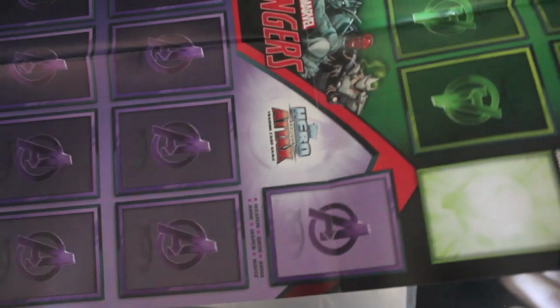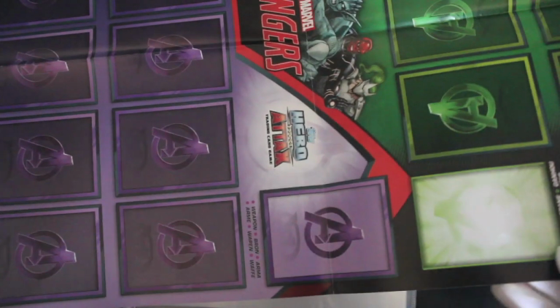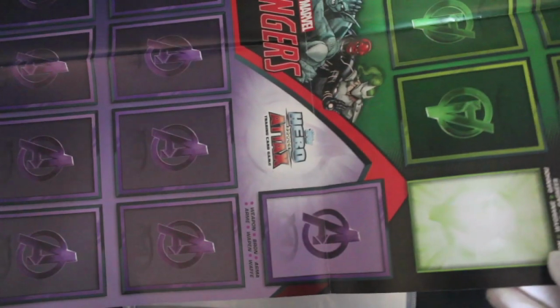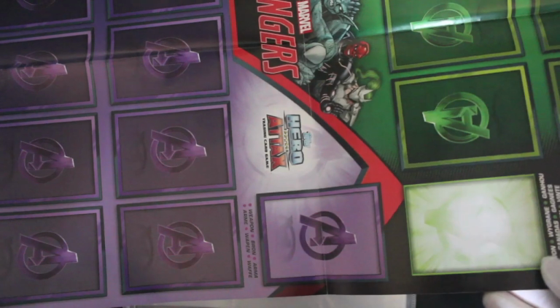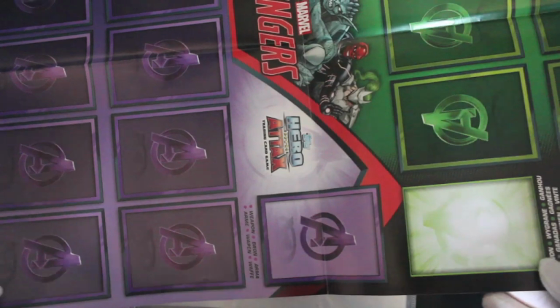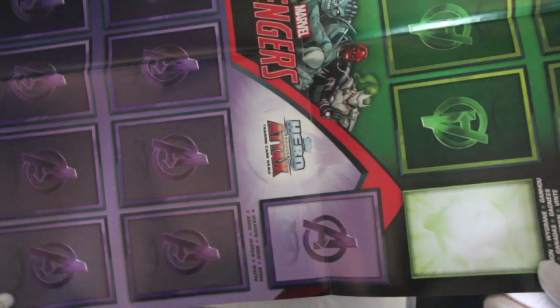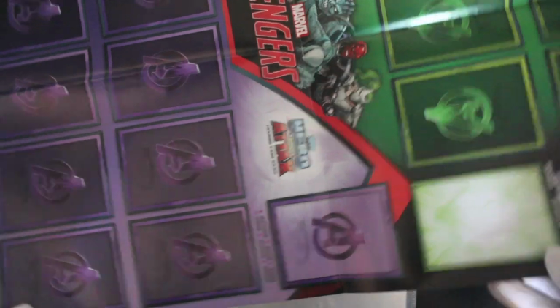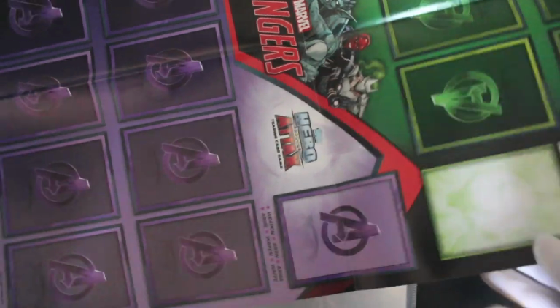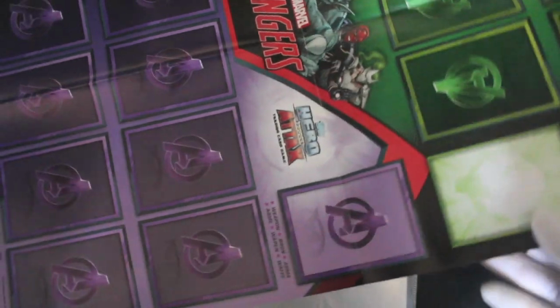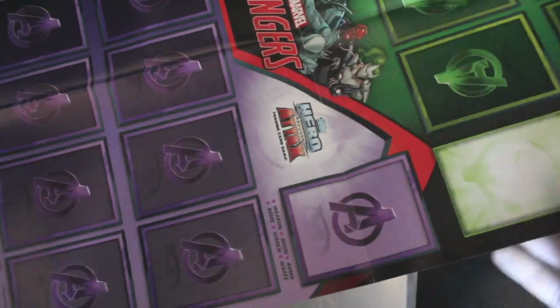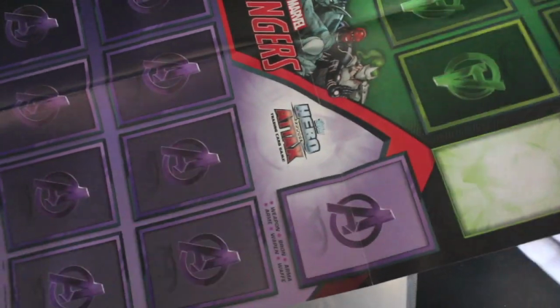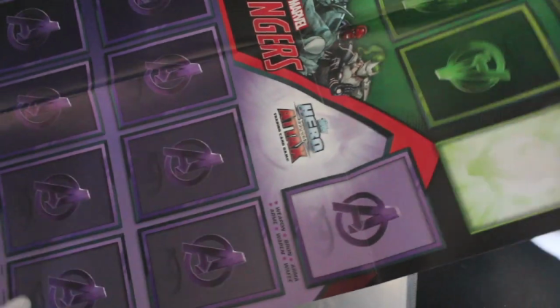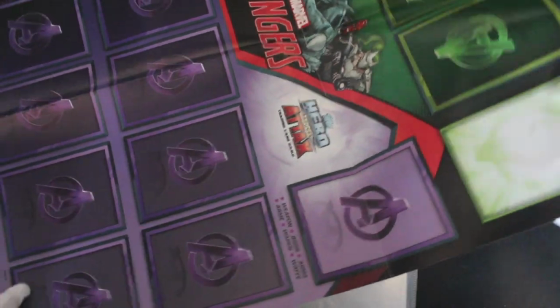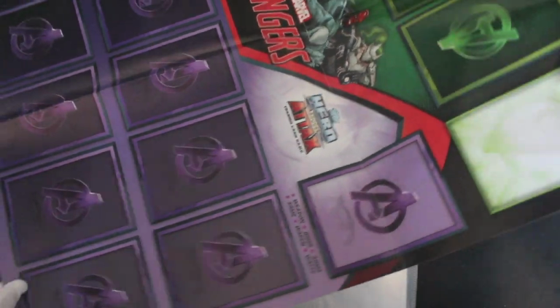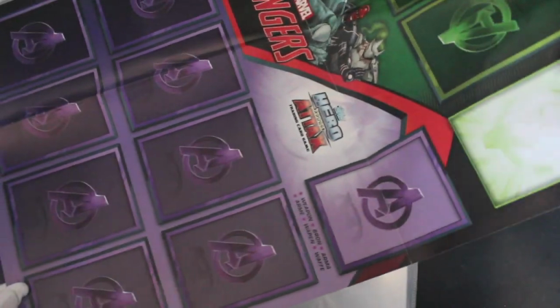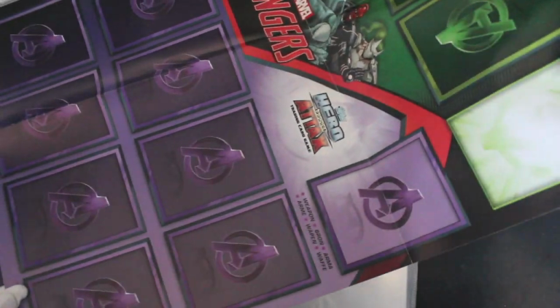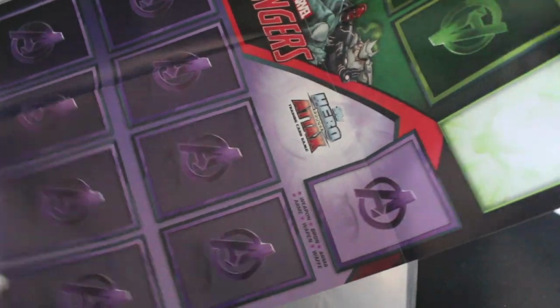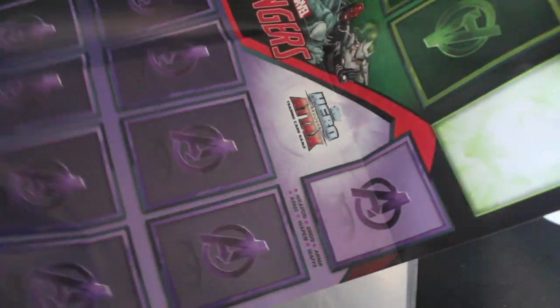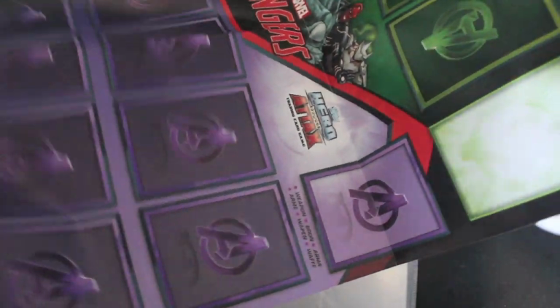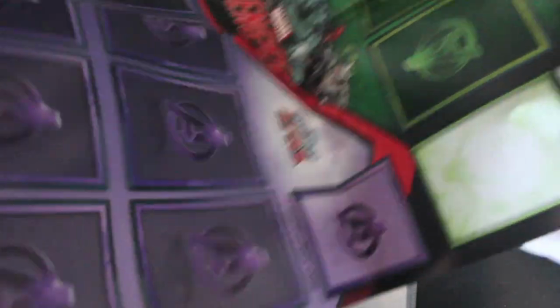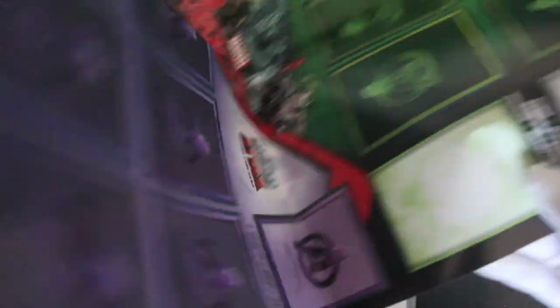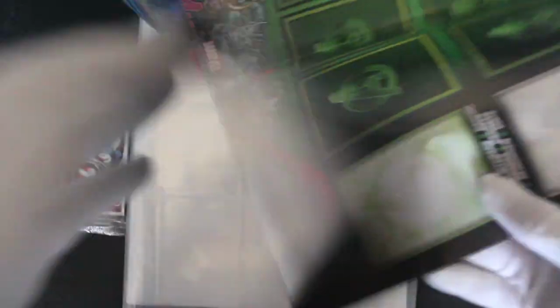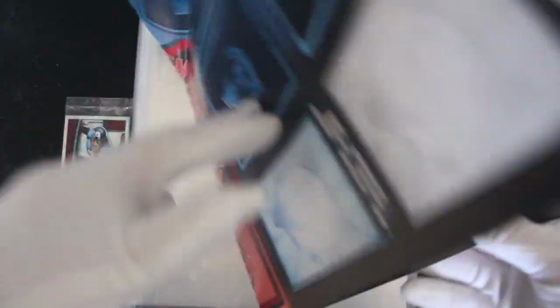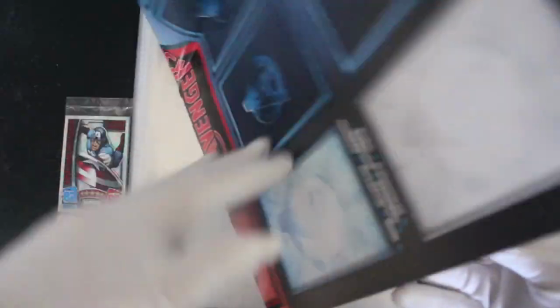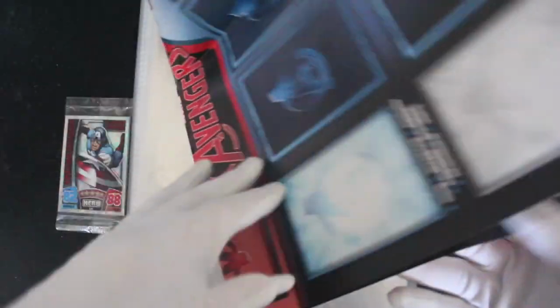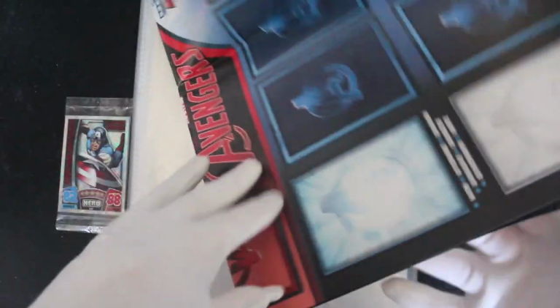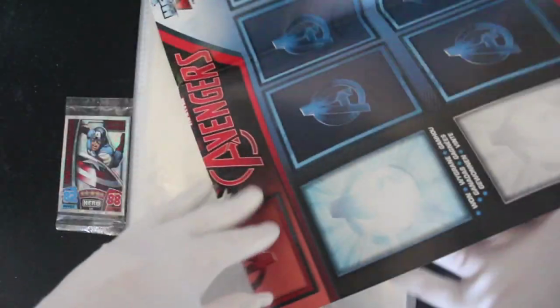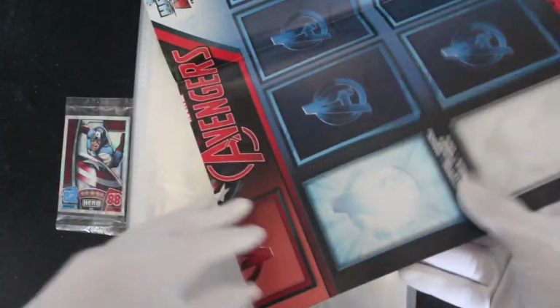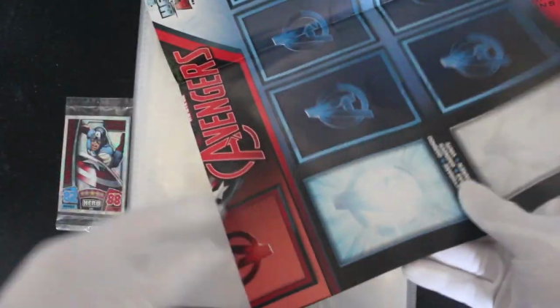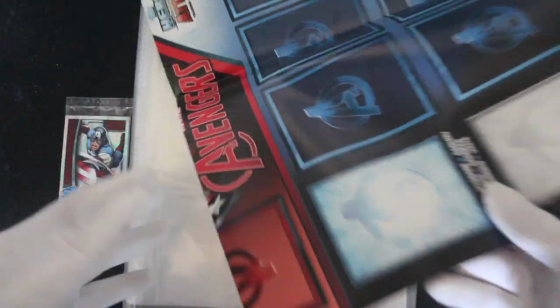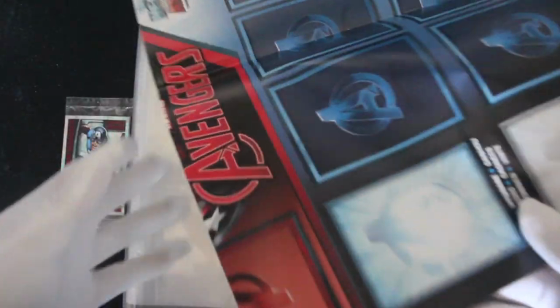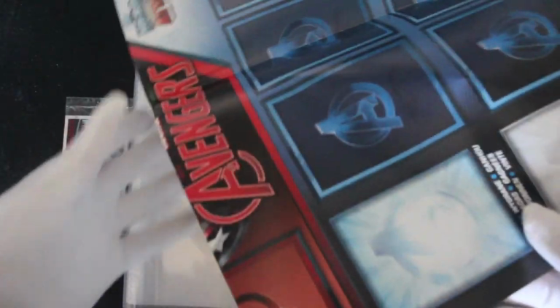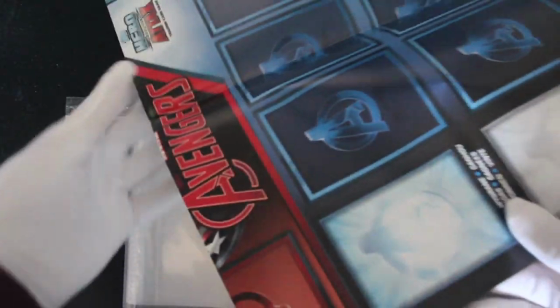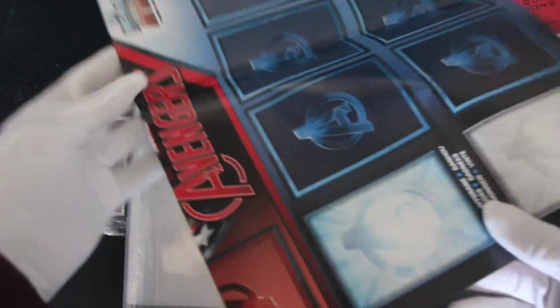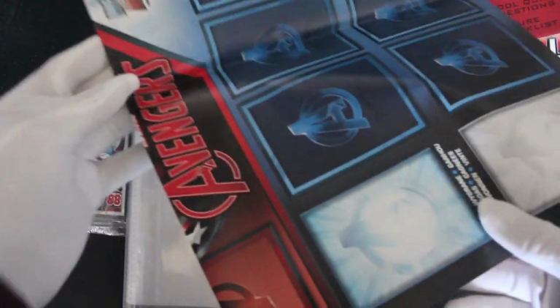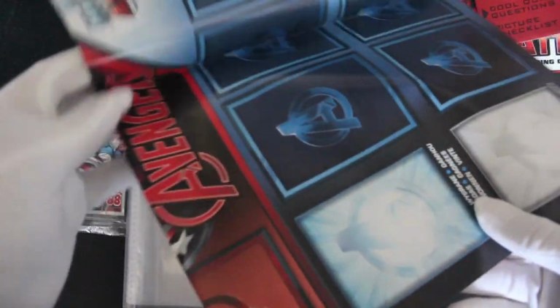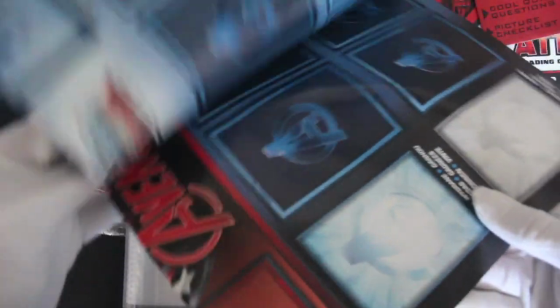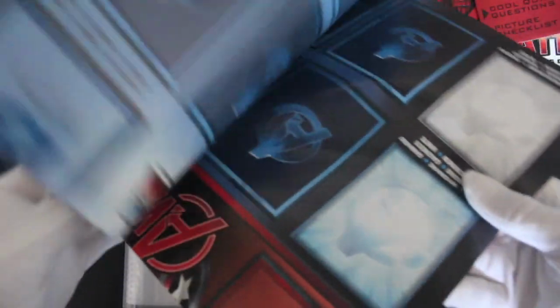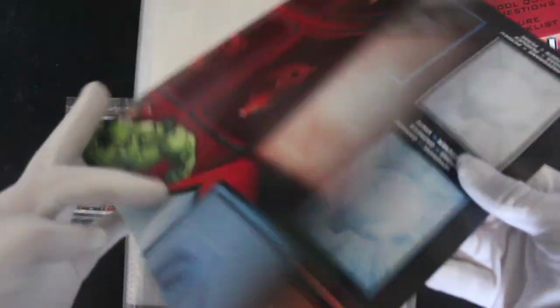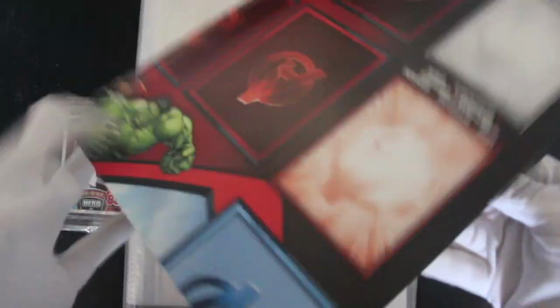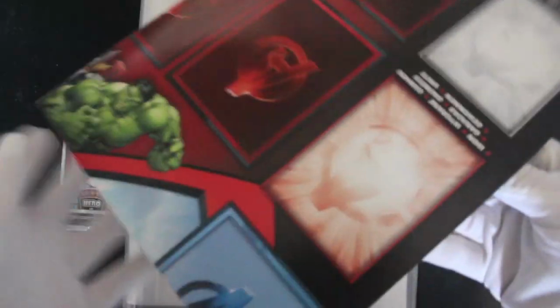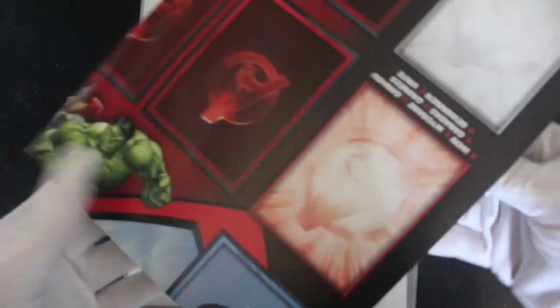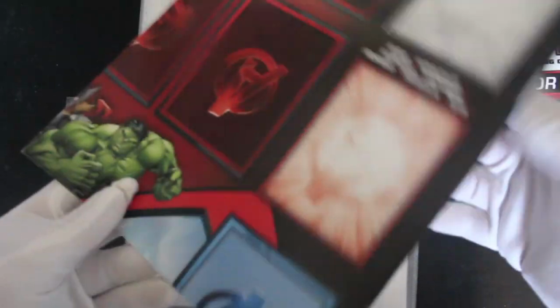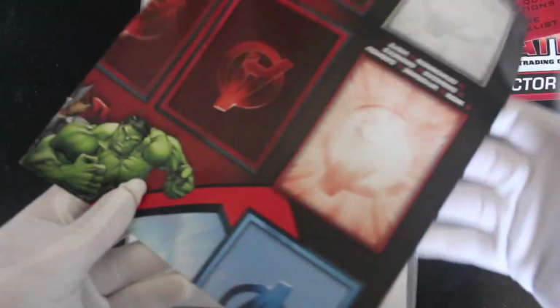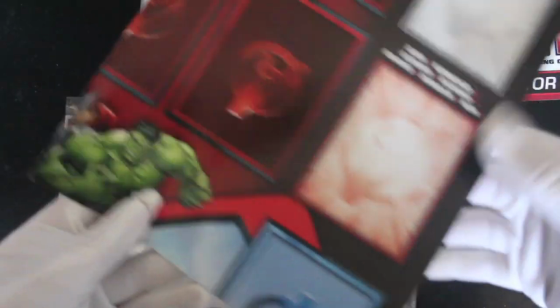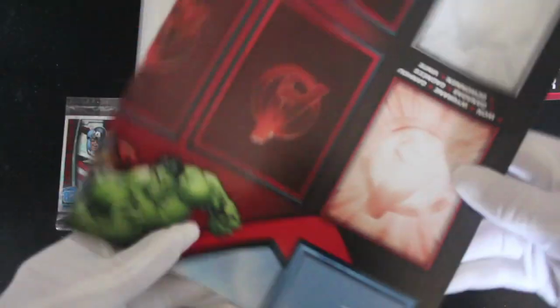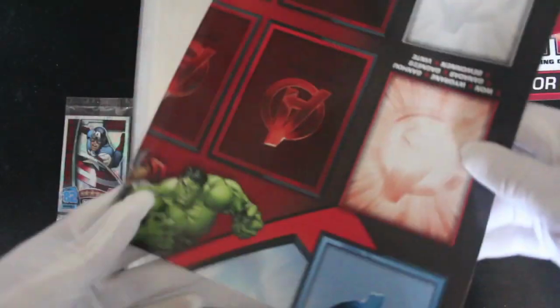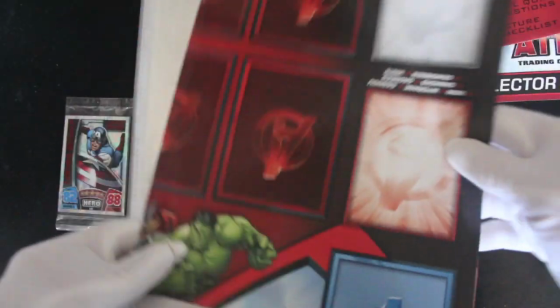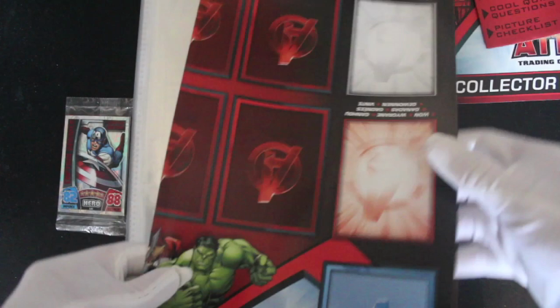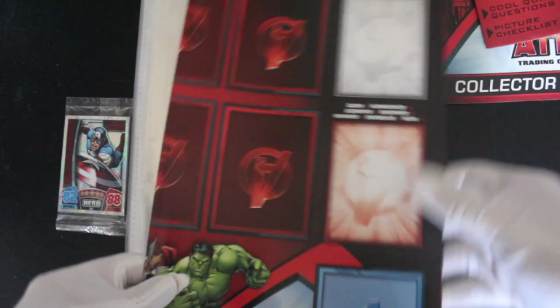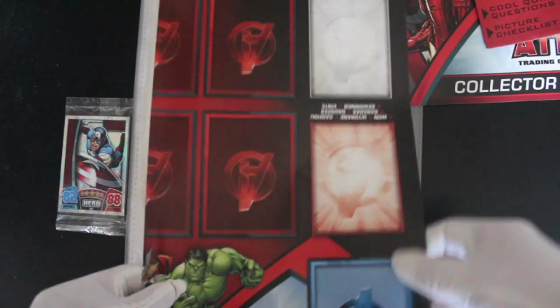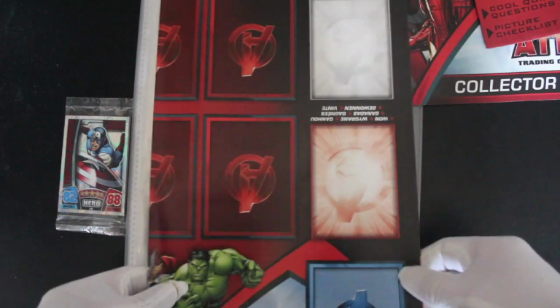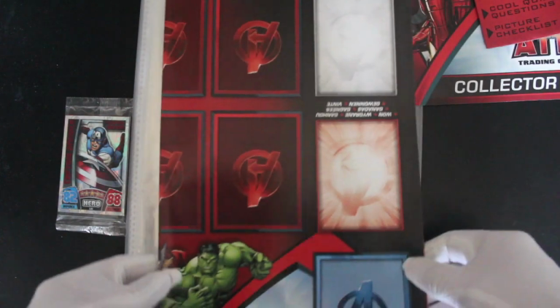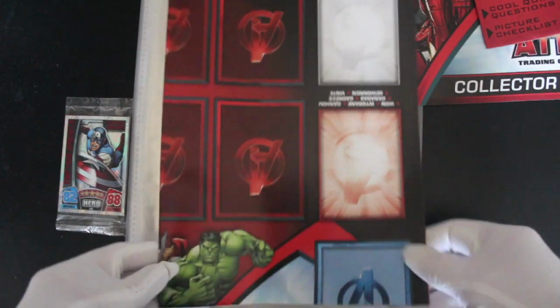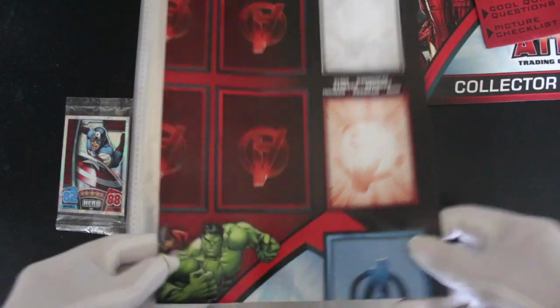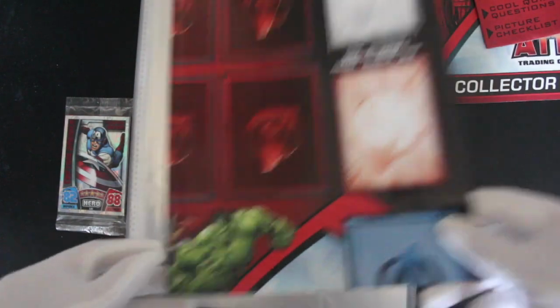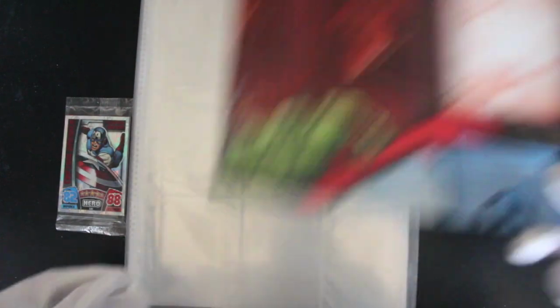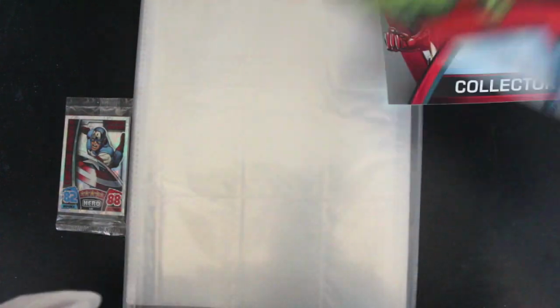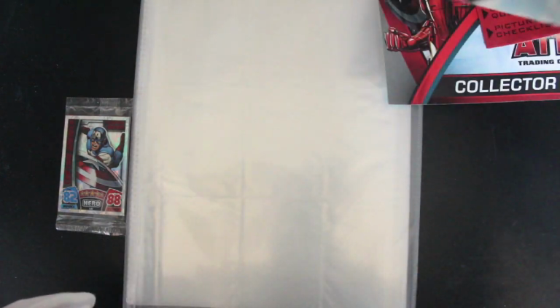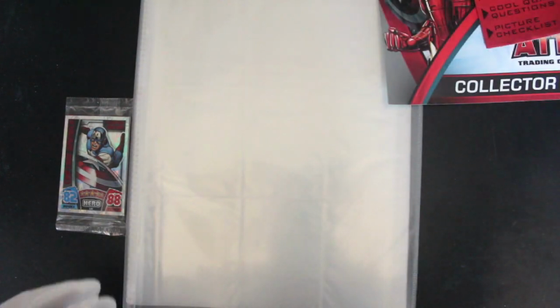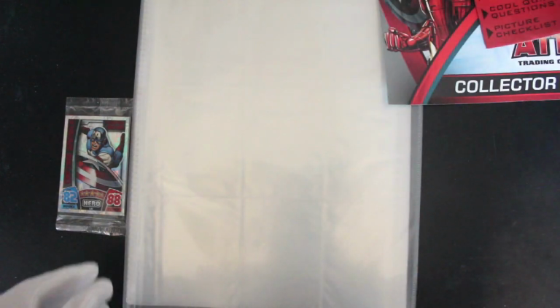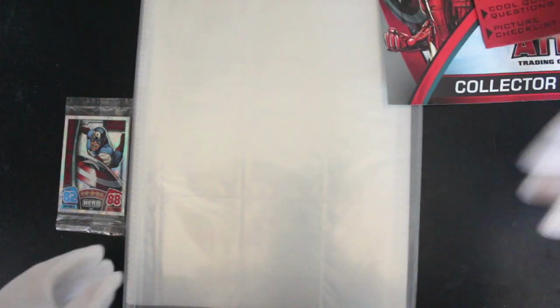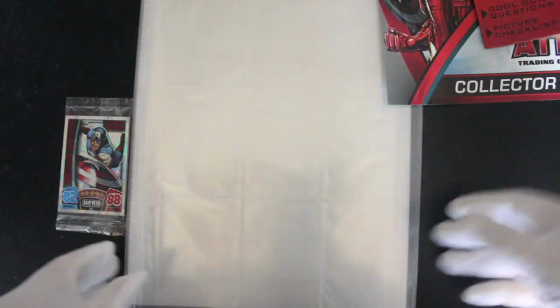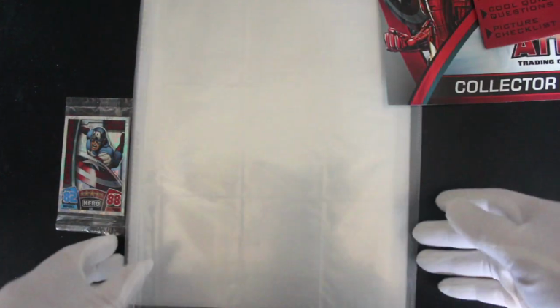There you go — oh, these must be stickers. I thought they were just cards. No, that's the game mat, Tony. That's how you play the game.